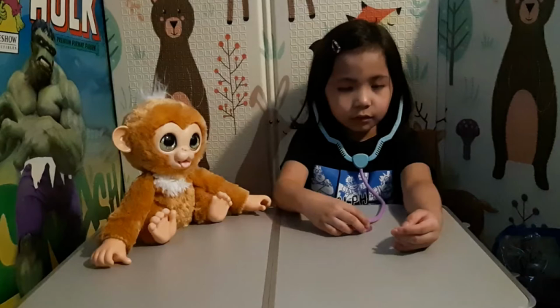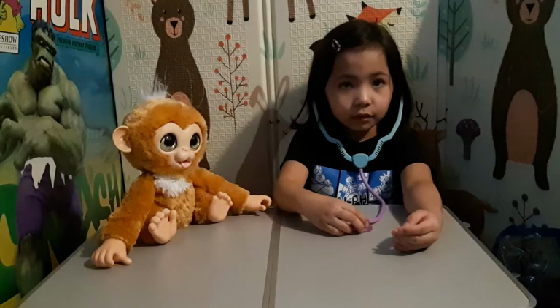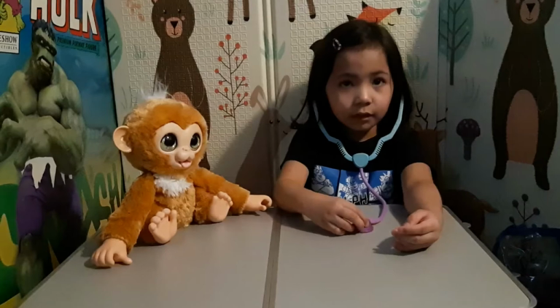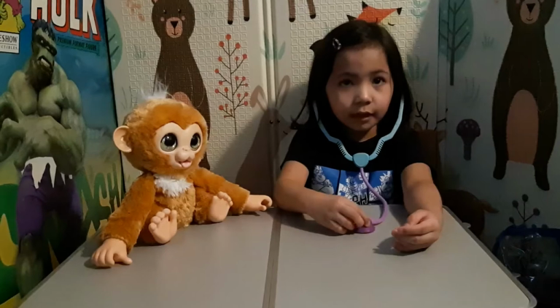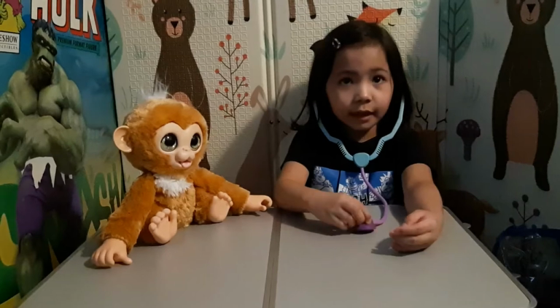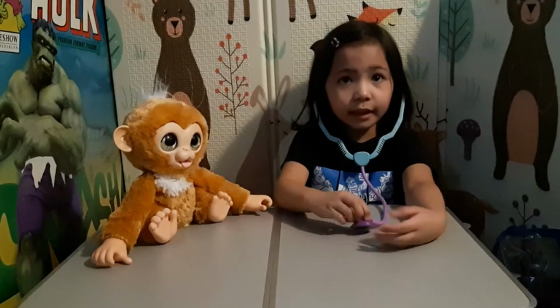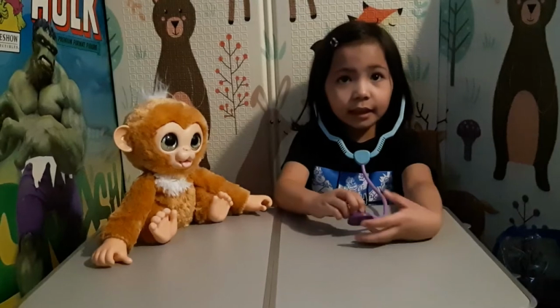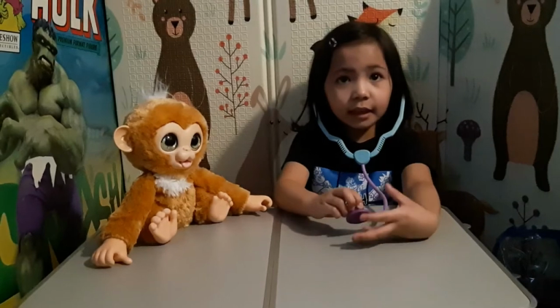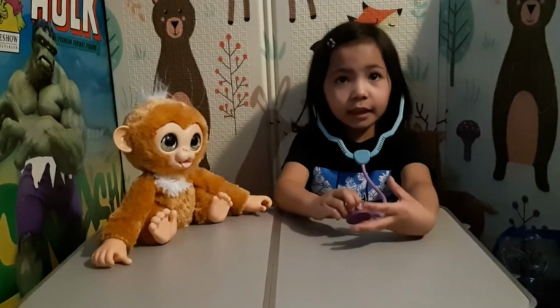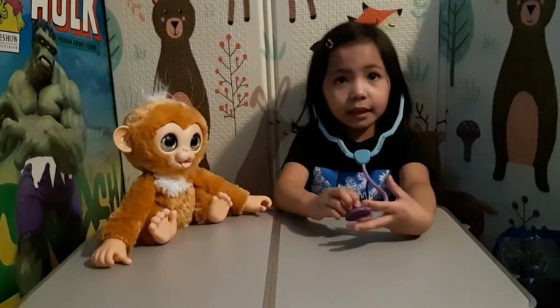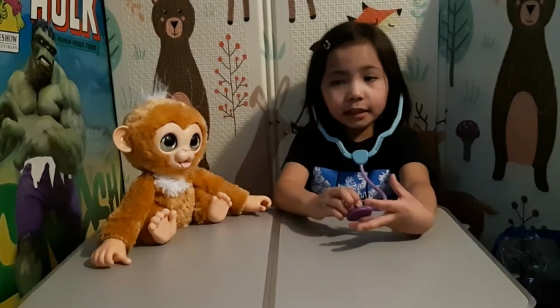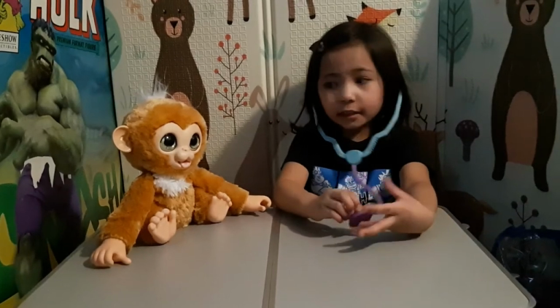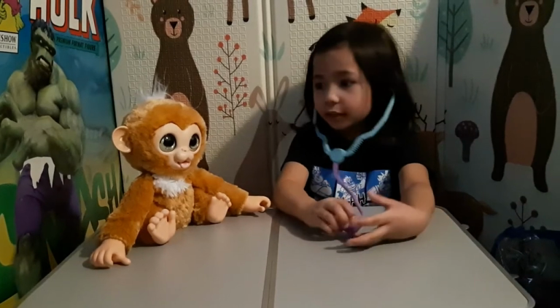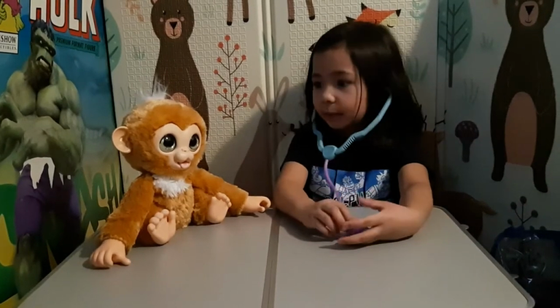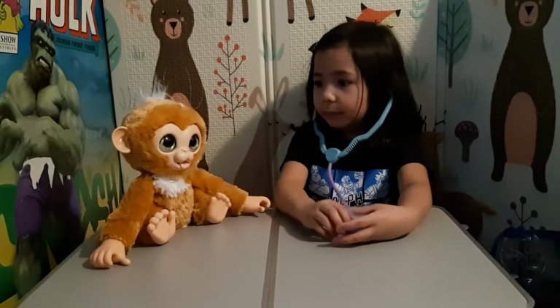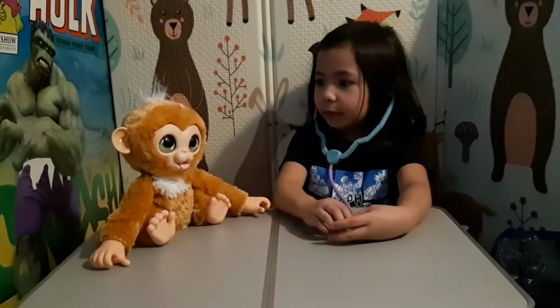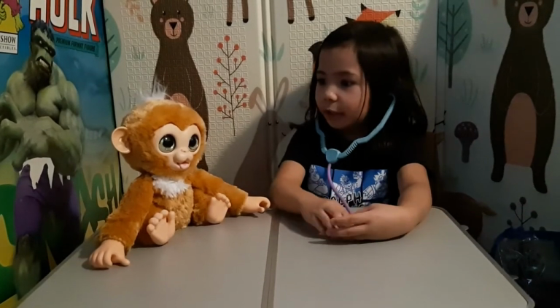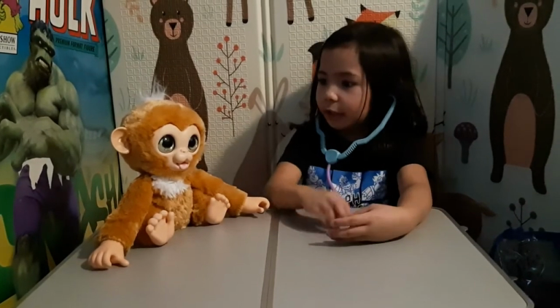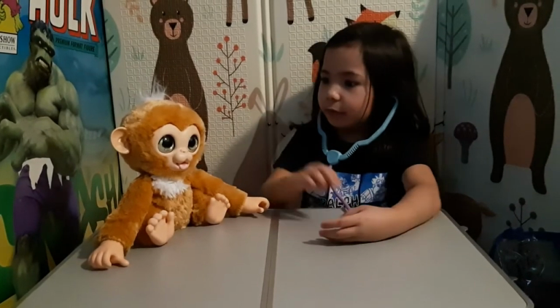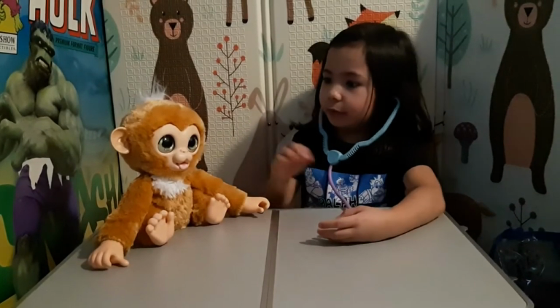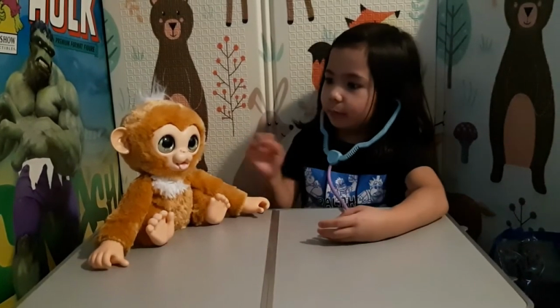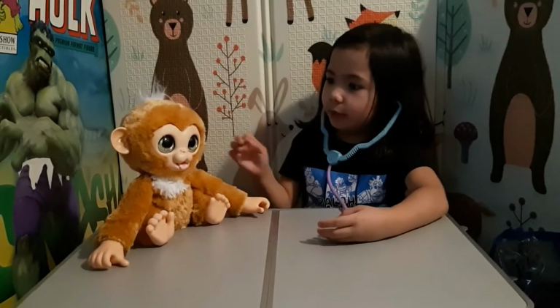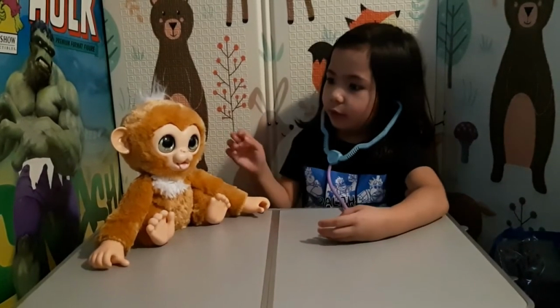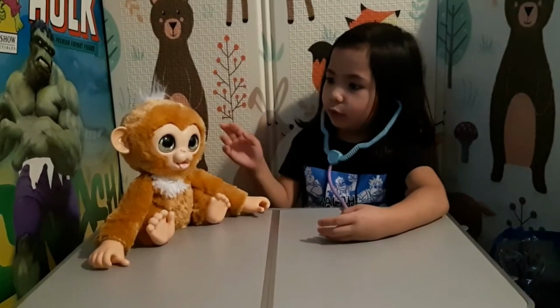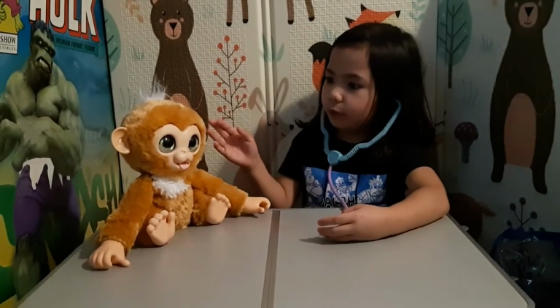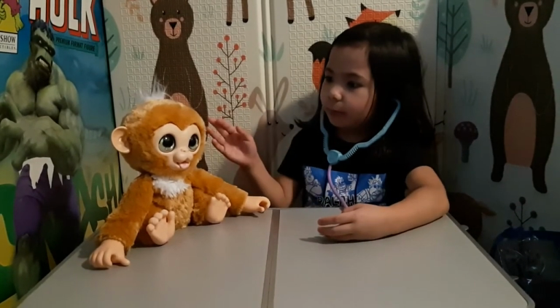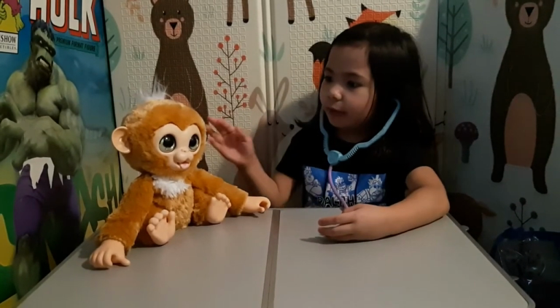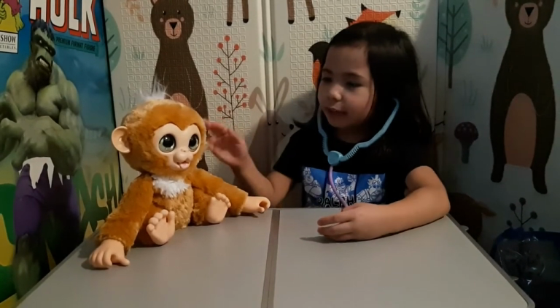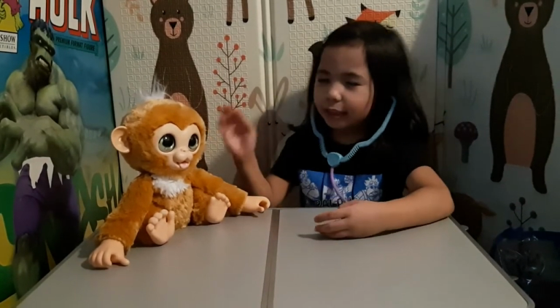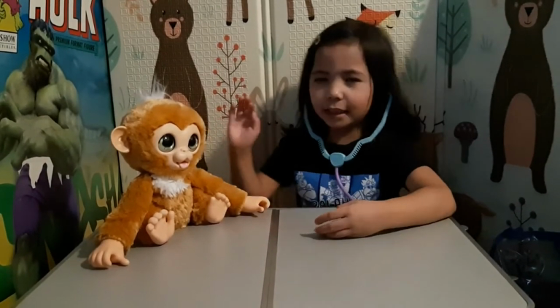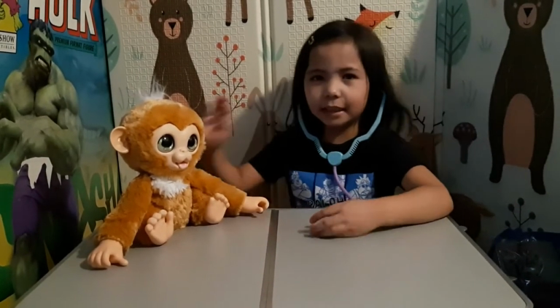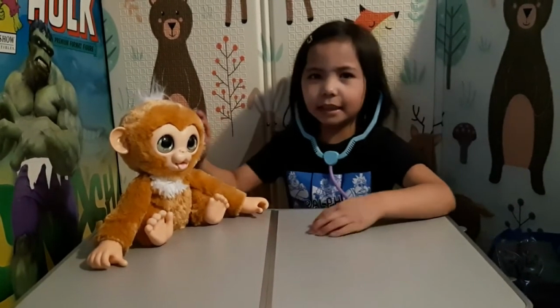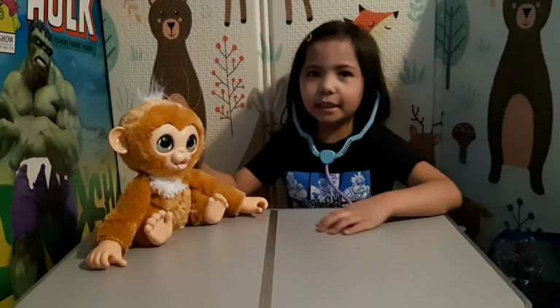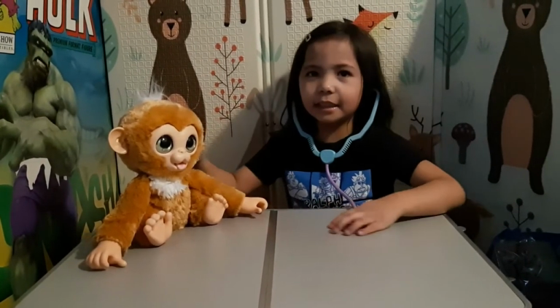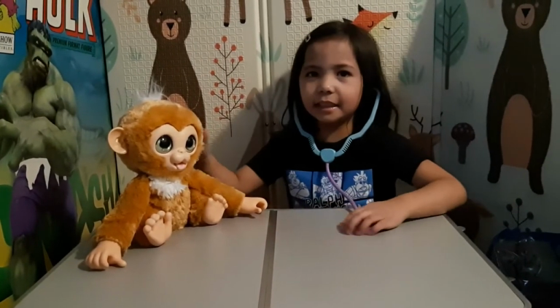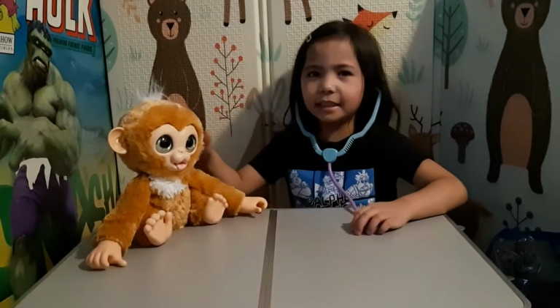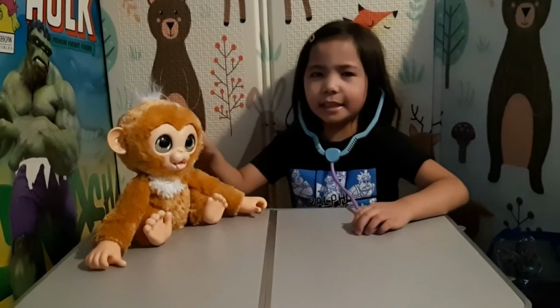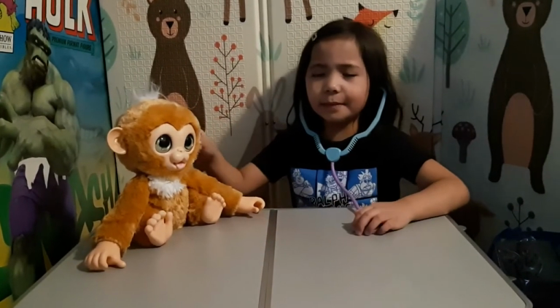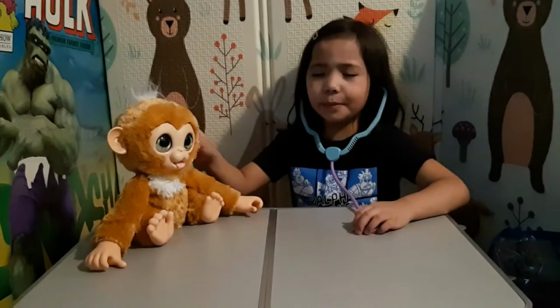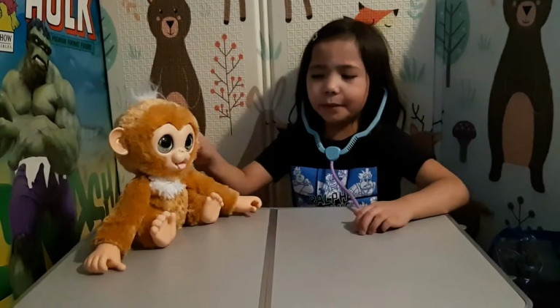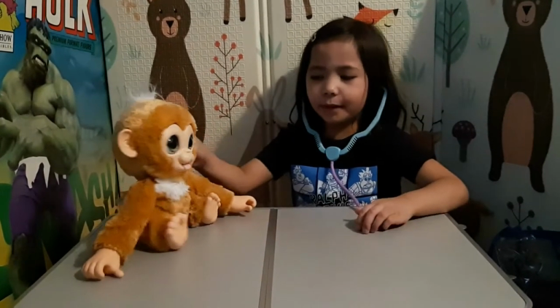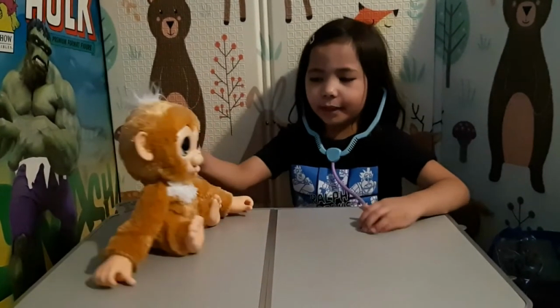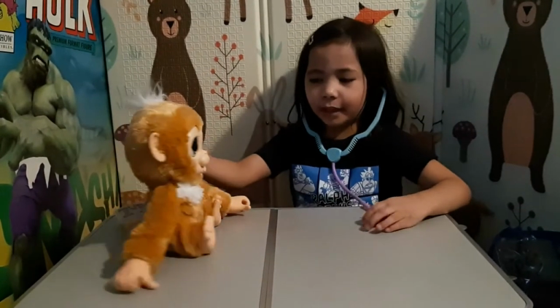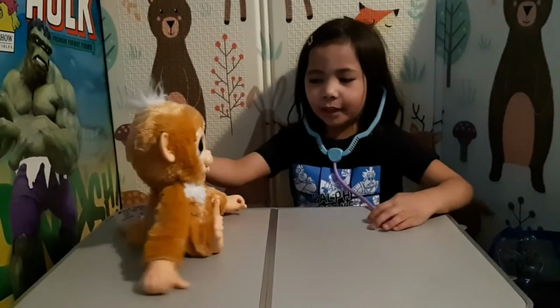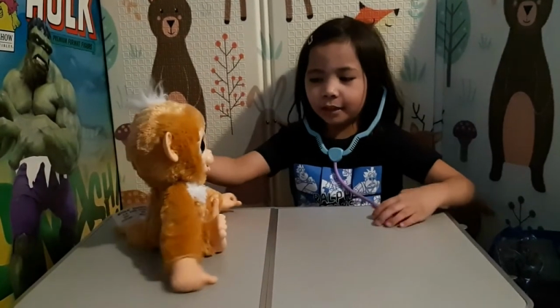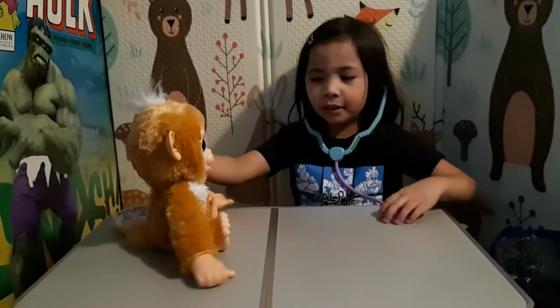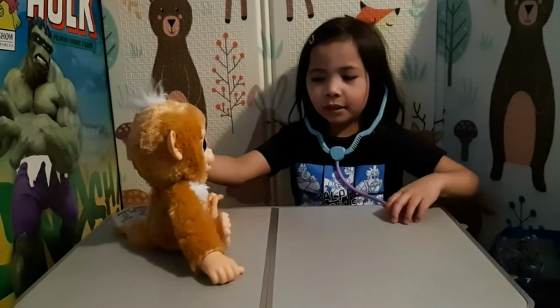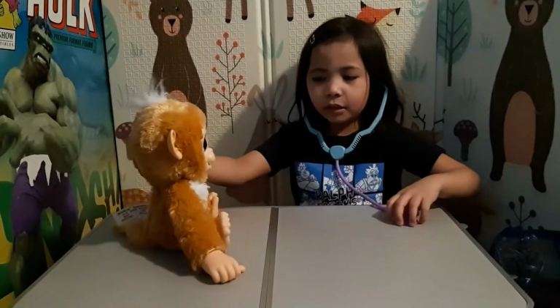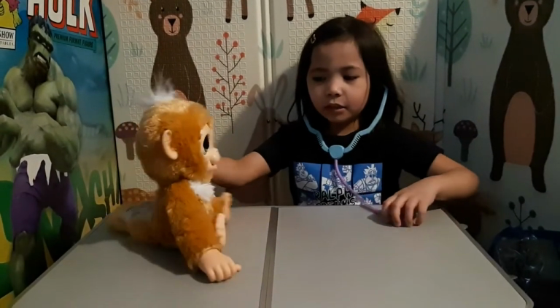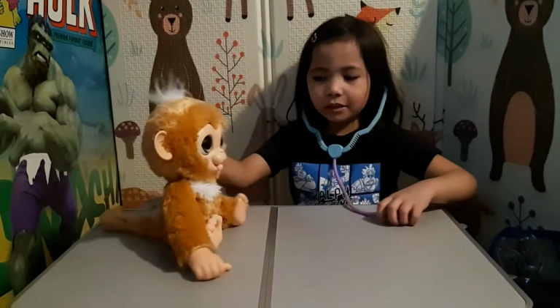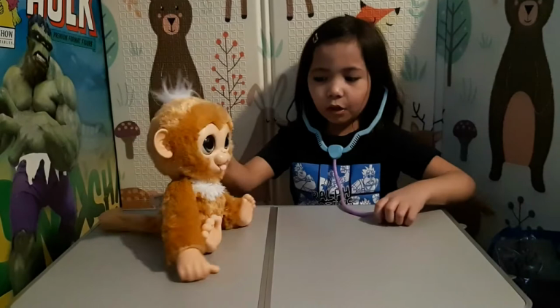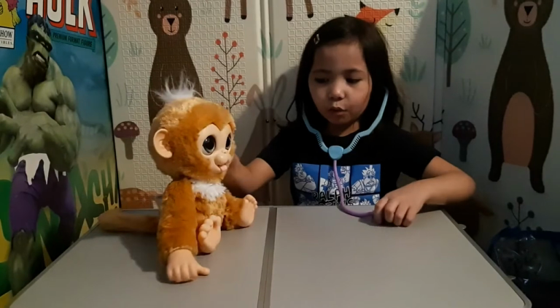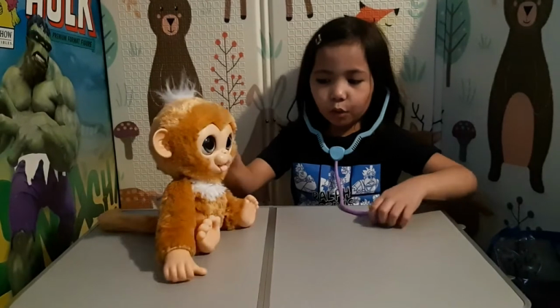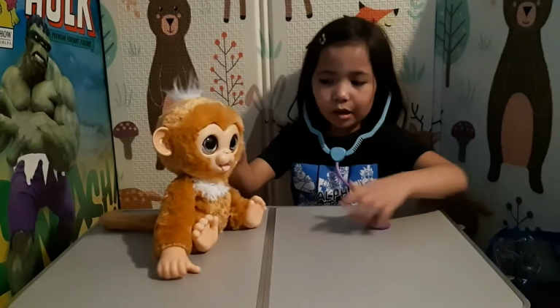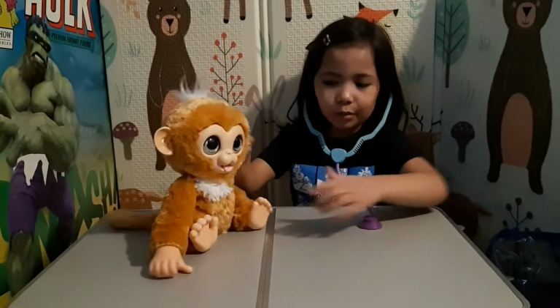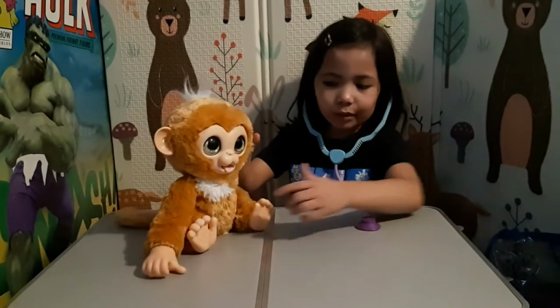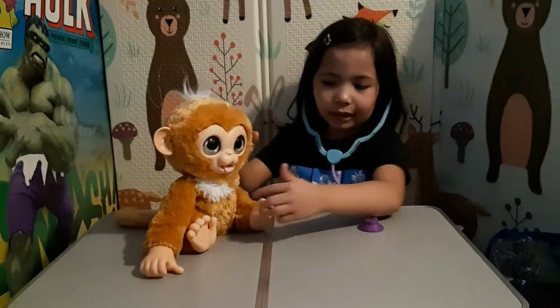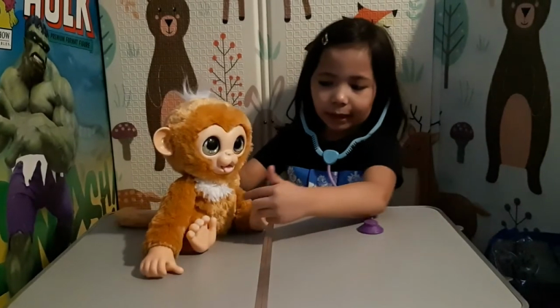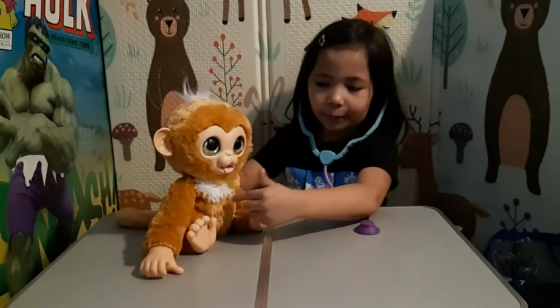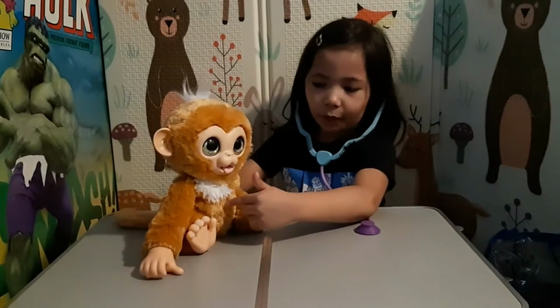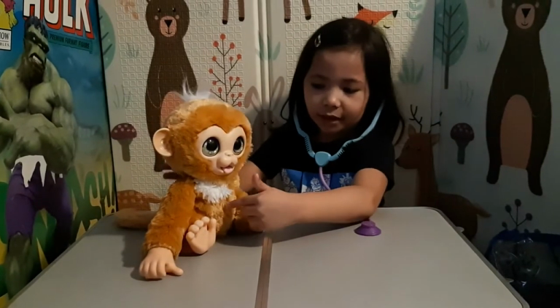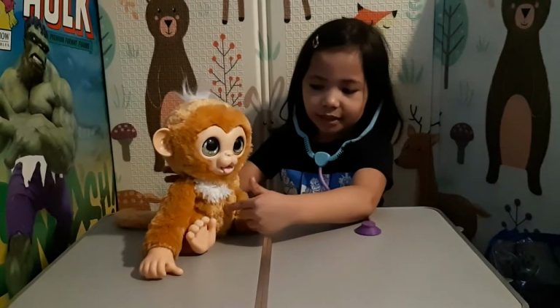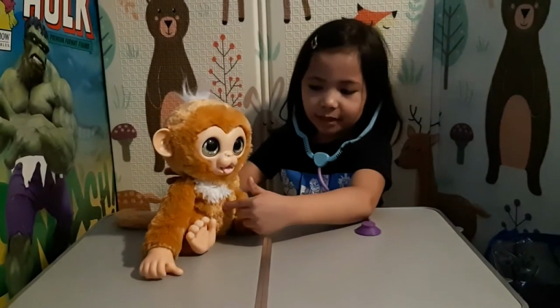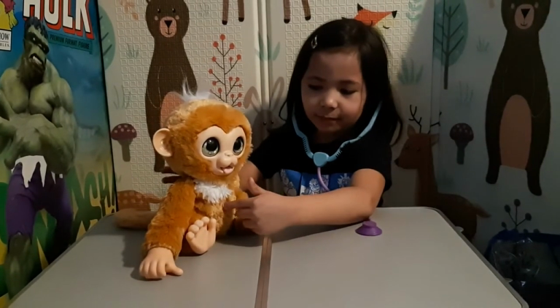Hi guys, I'm playing with my toy monkey. He is sleepy right now. So look when I press him.